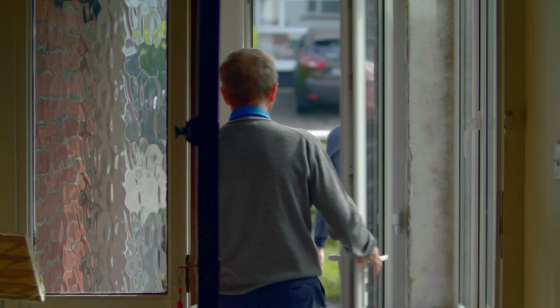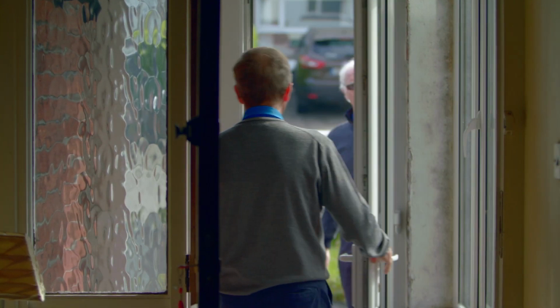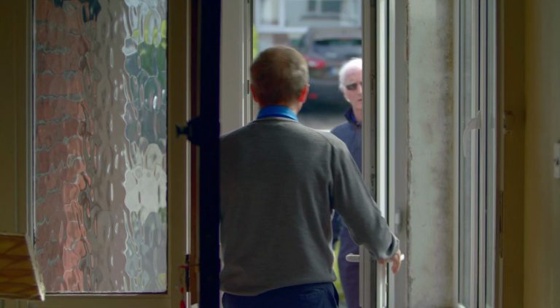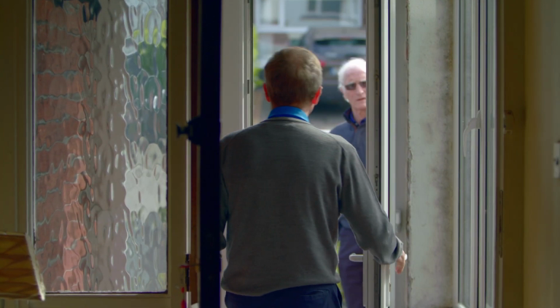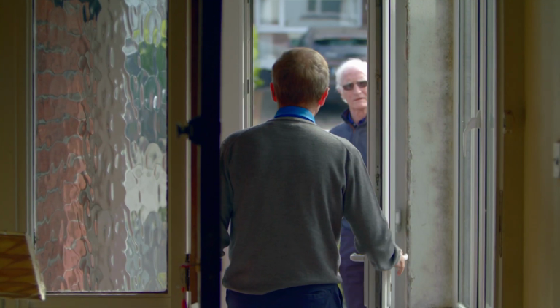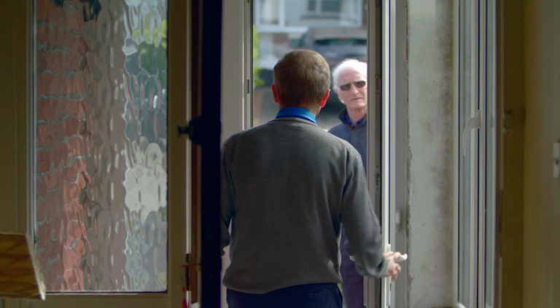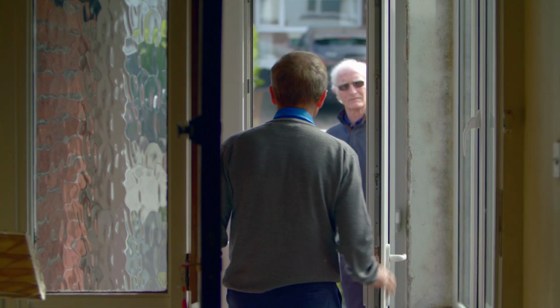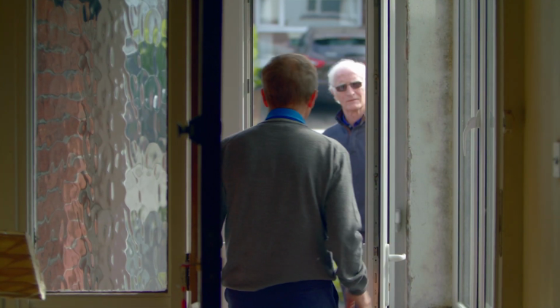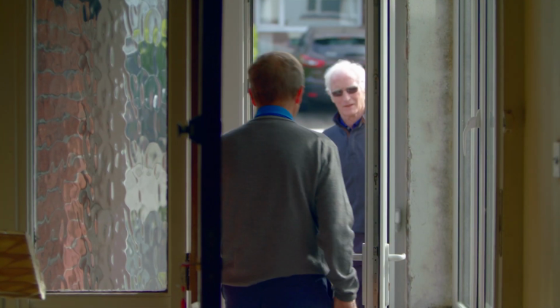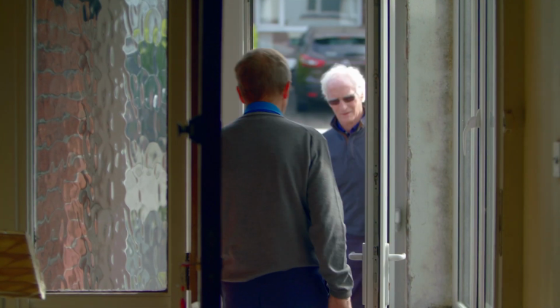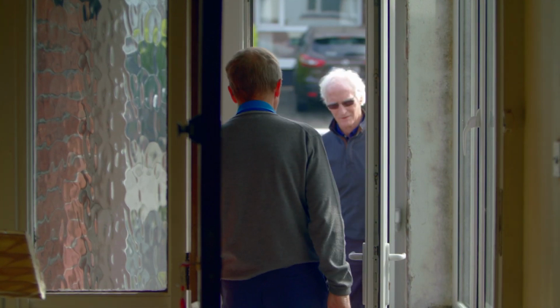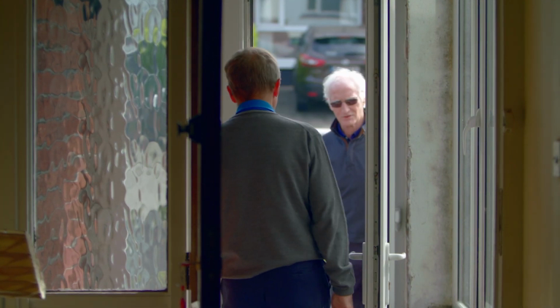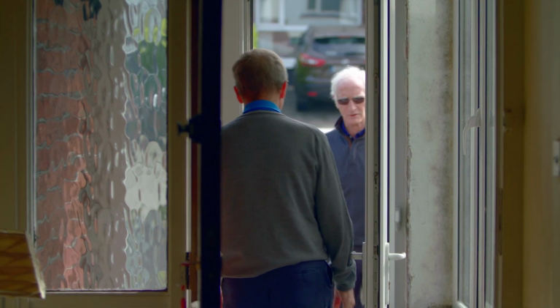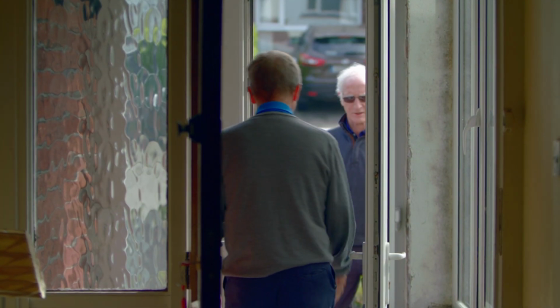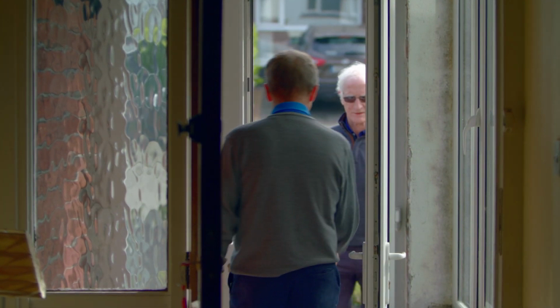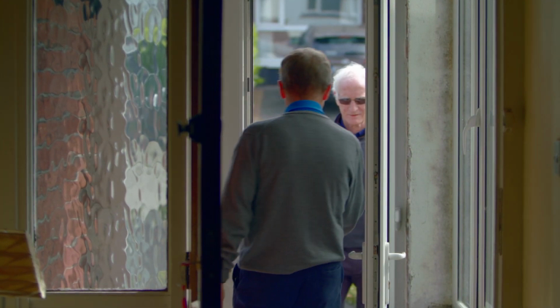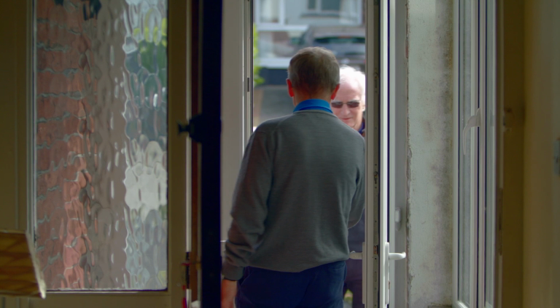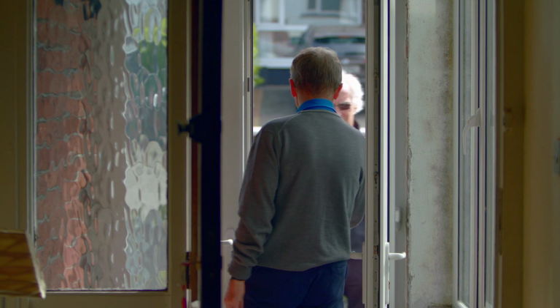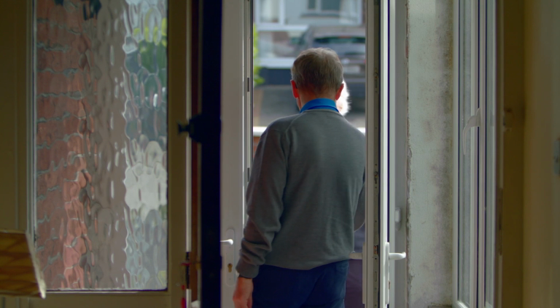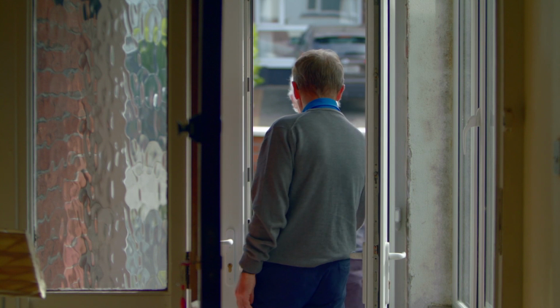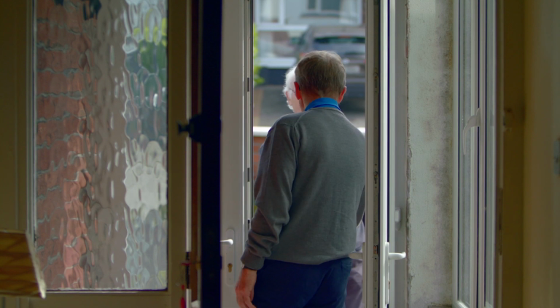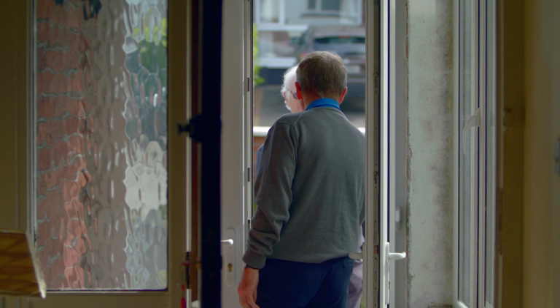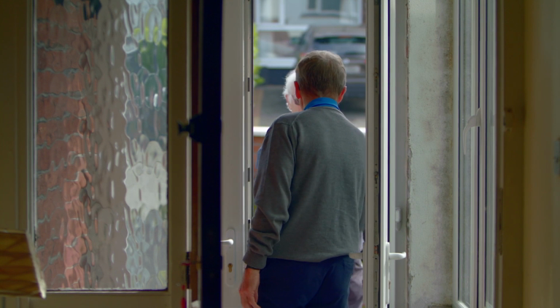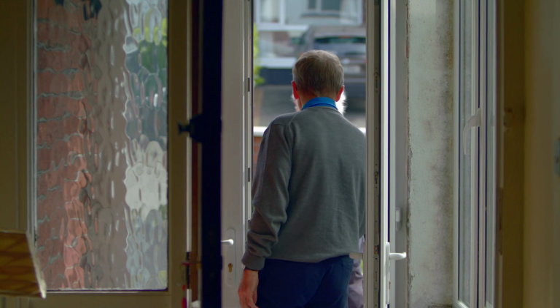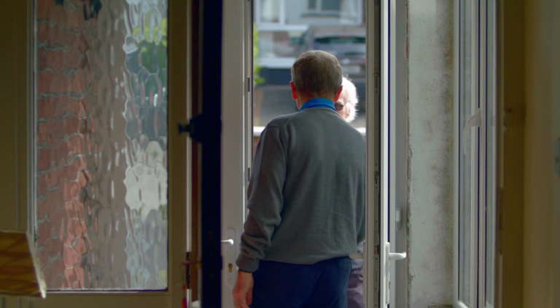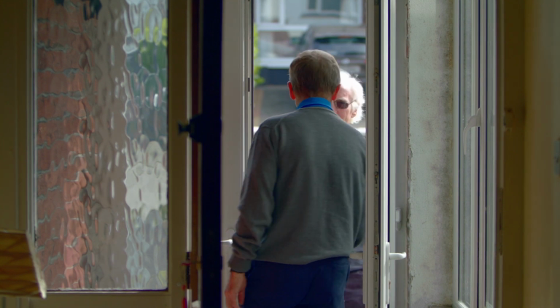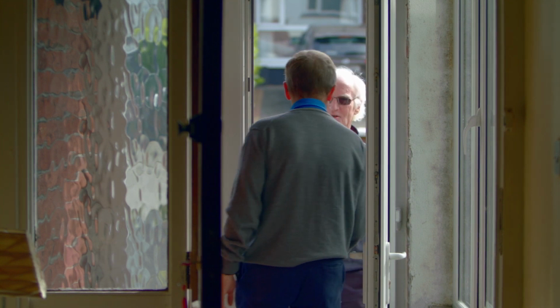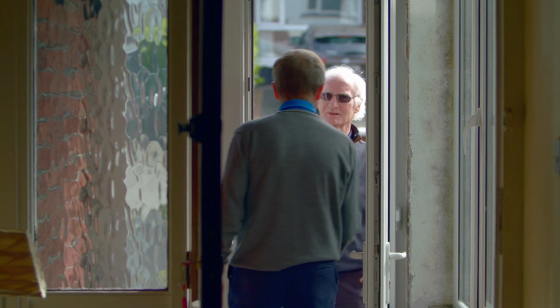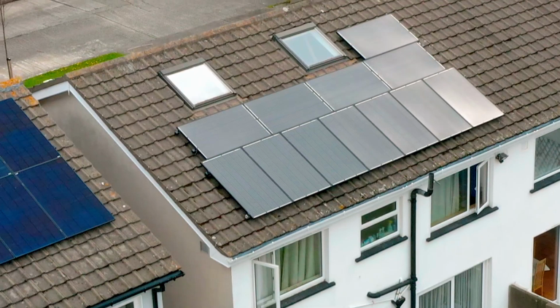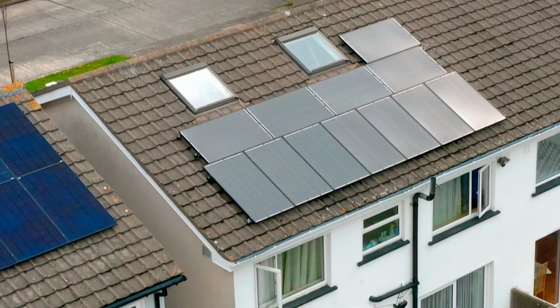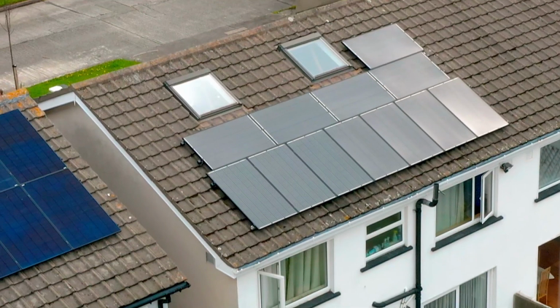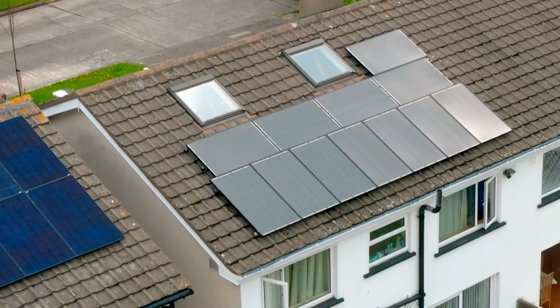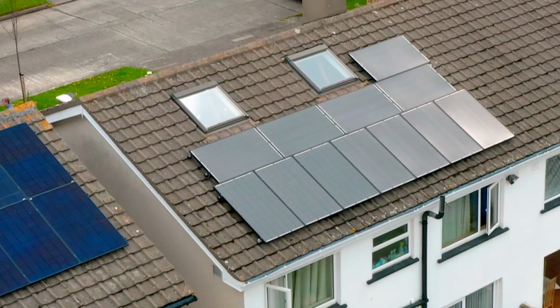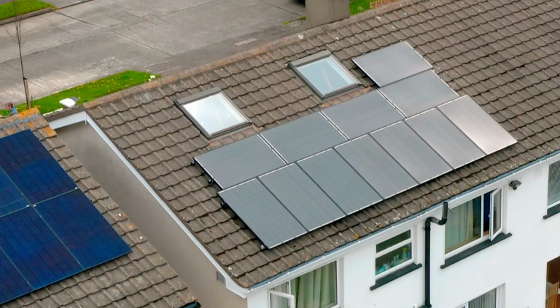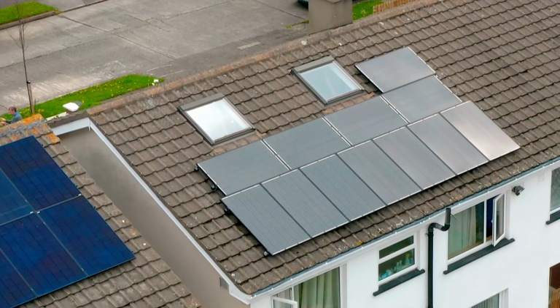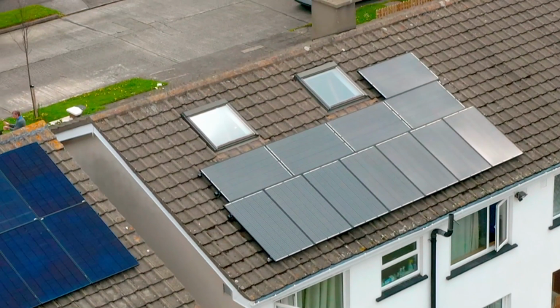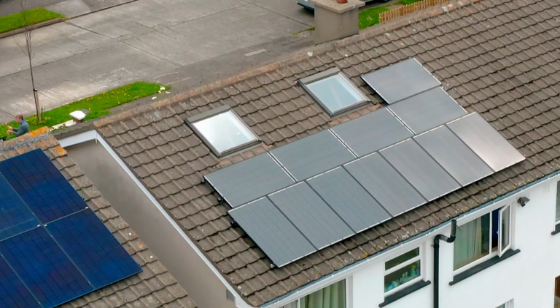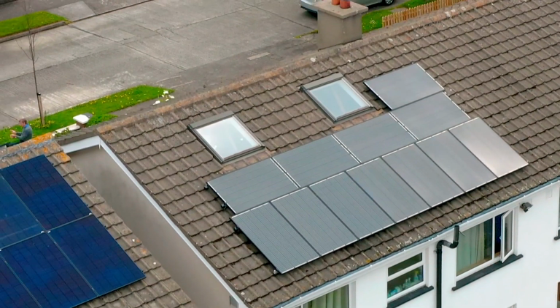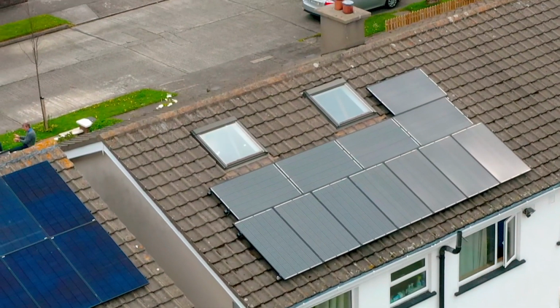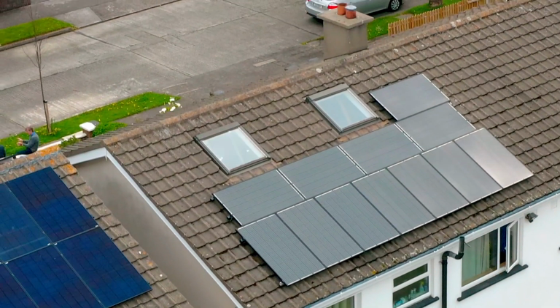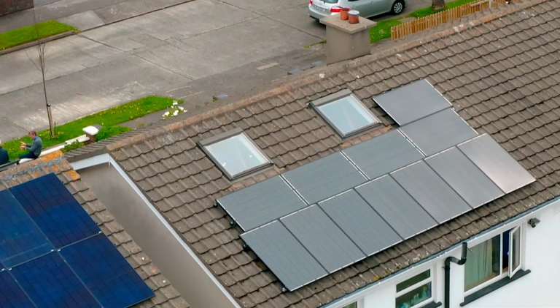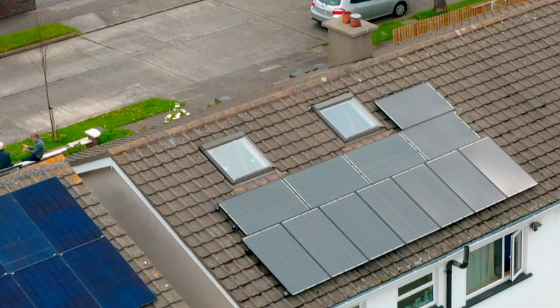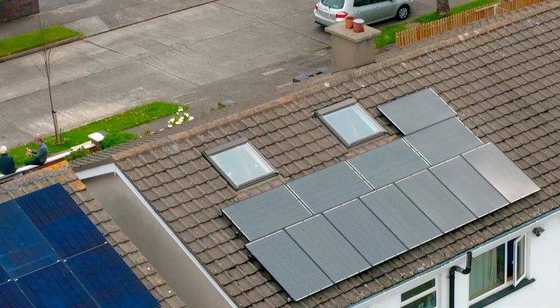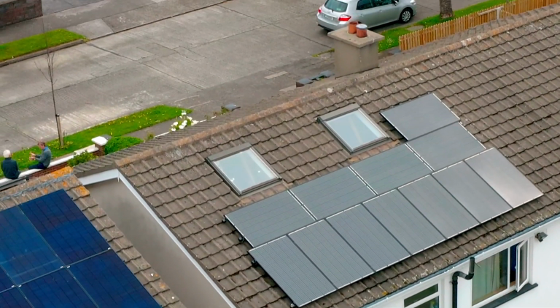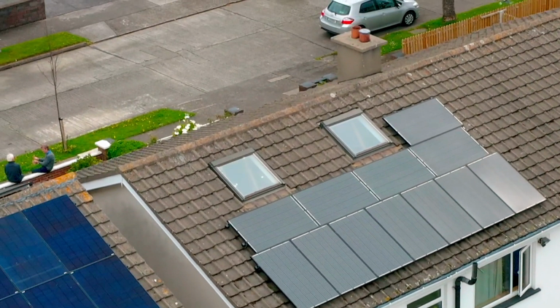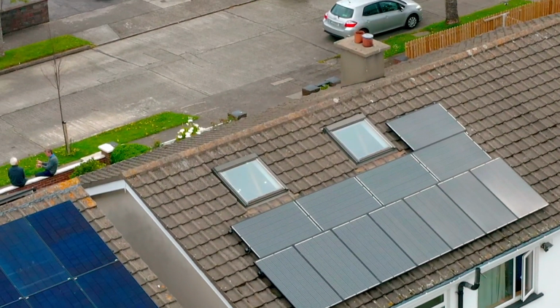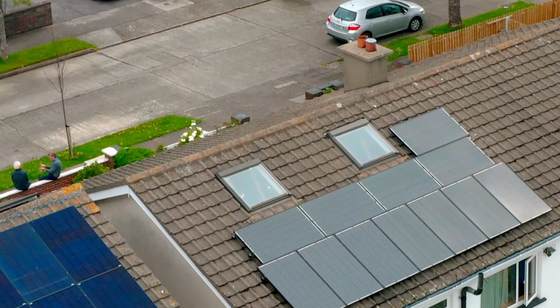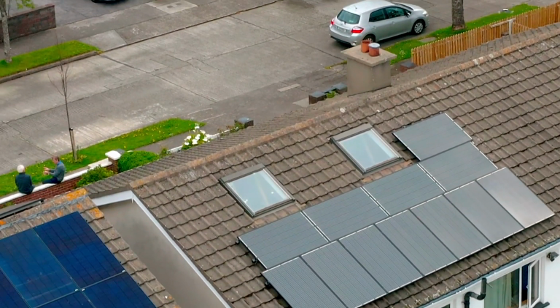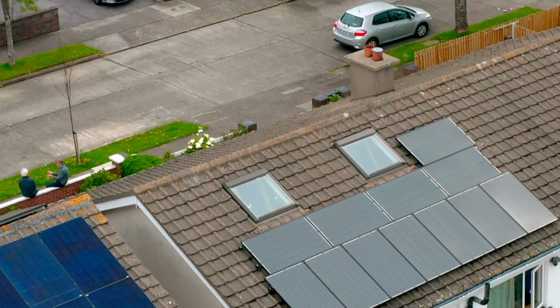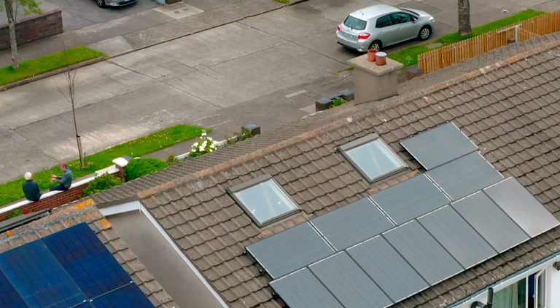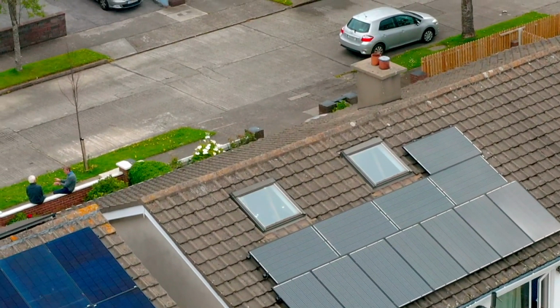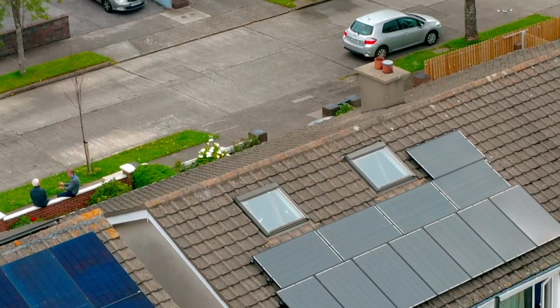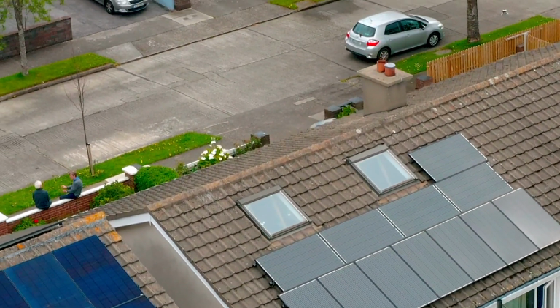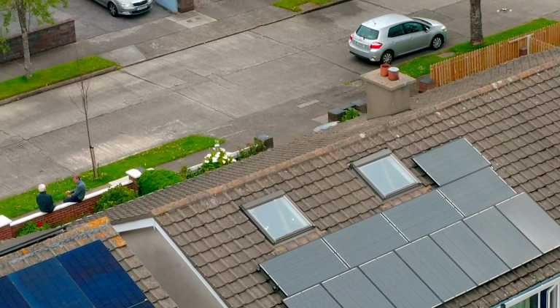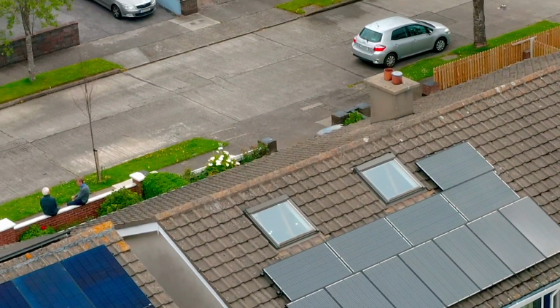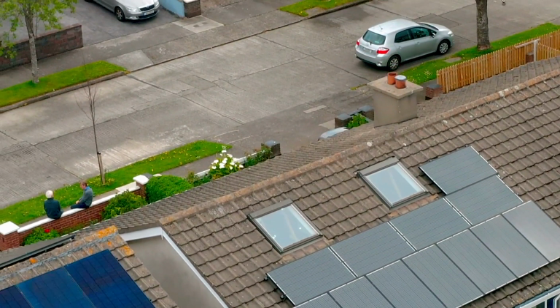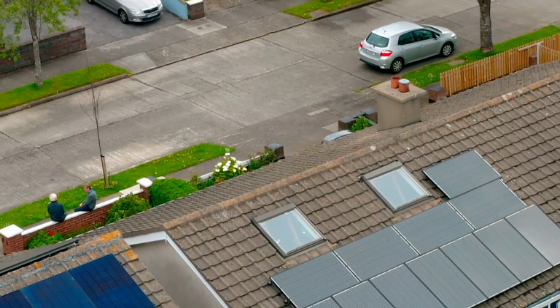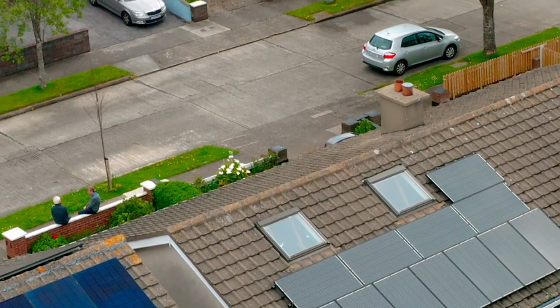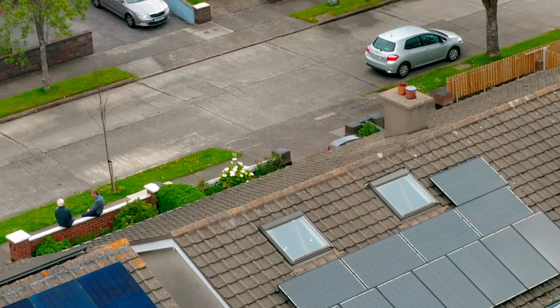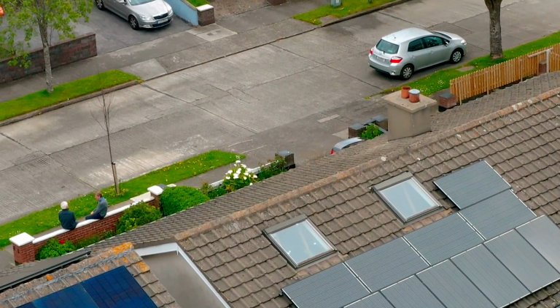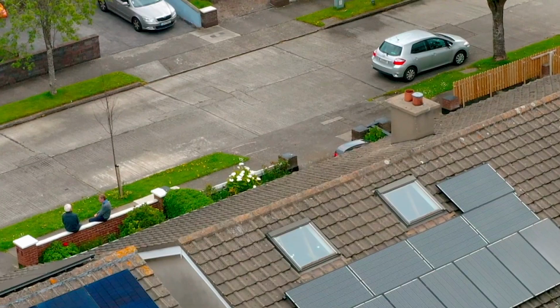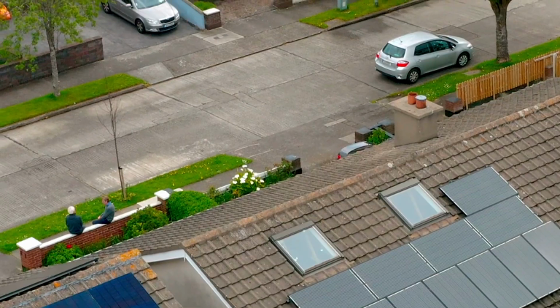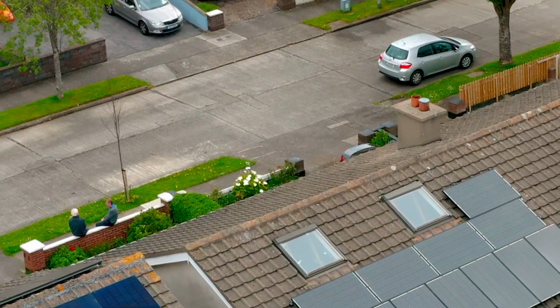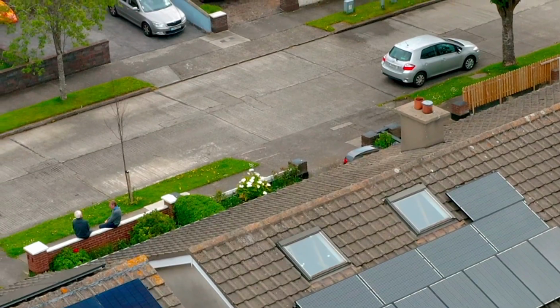Paul, how are you? So Paul, where have you got your PV solar collectors? We have the panels on the back of the house — it gets all the afternoon sunshine.